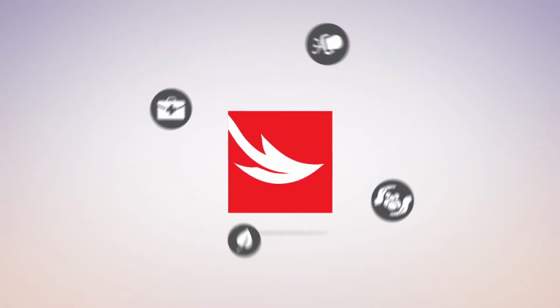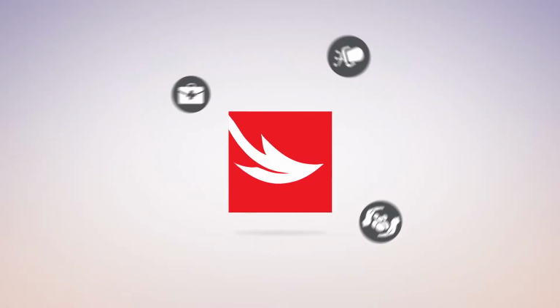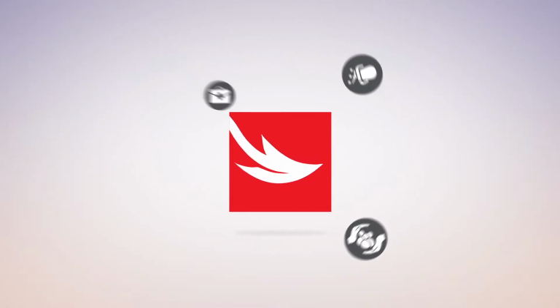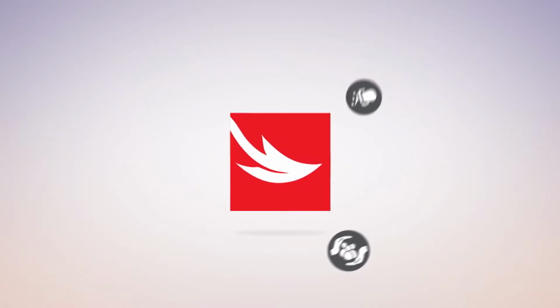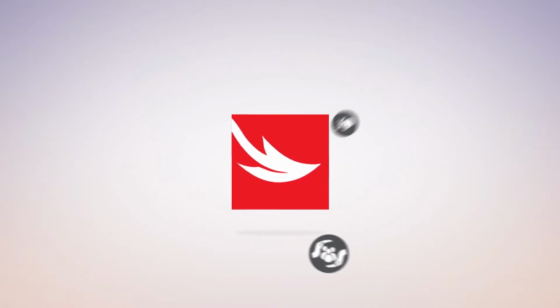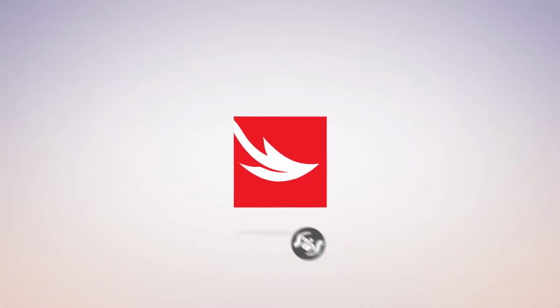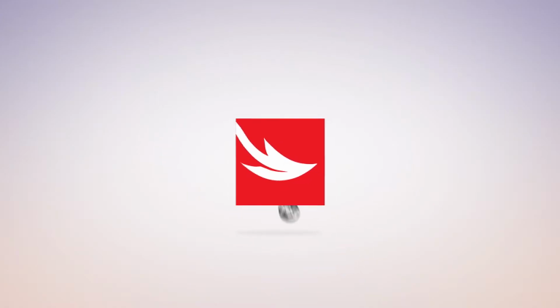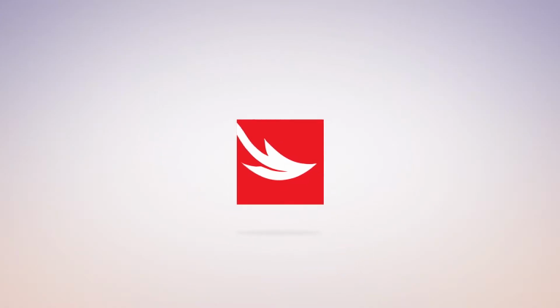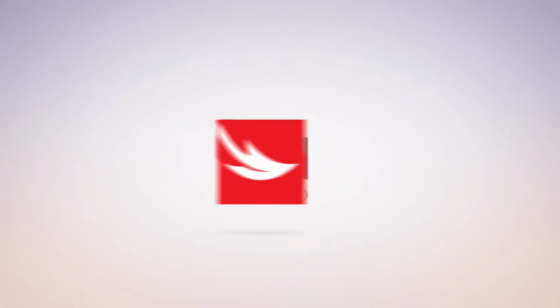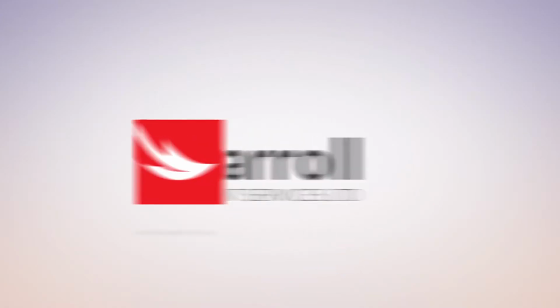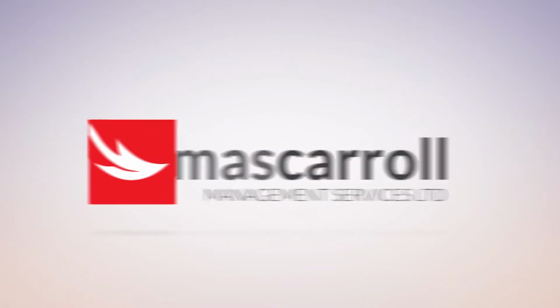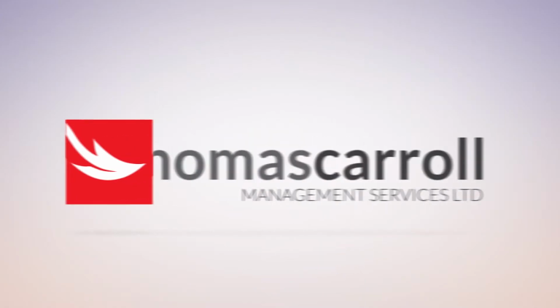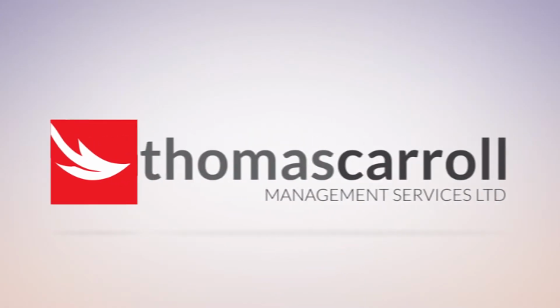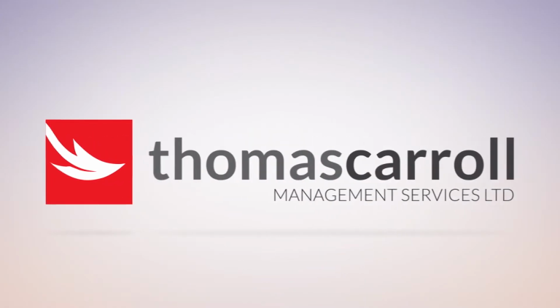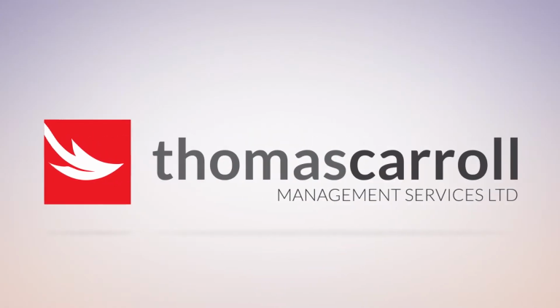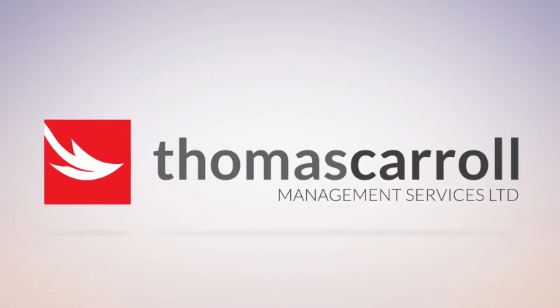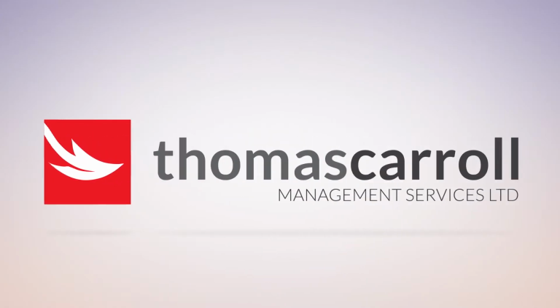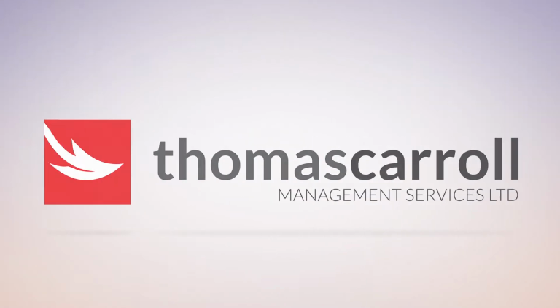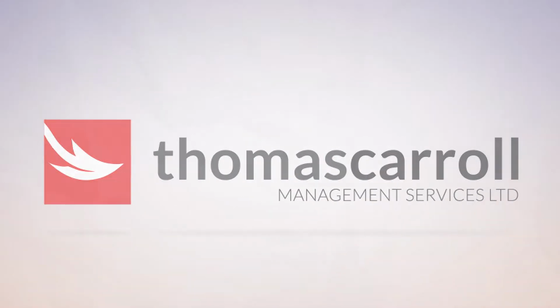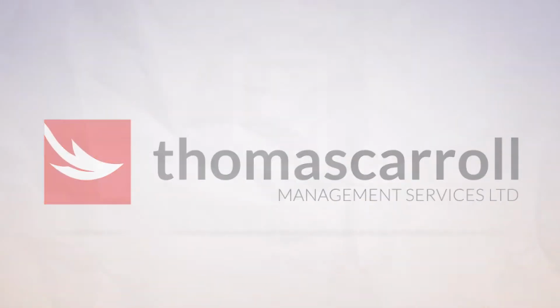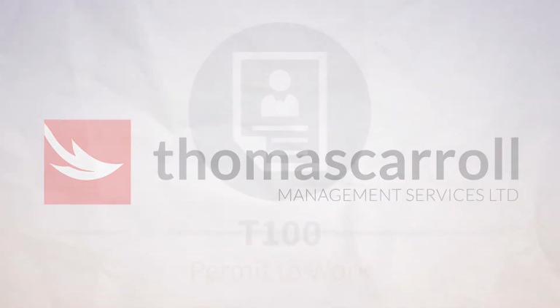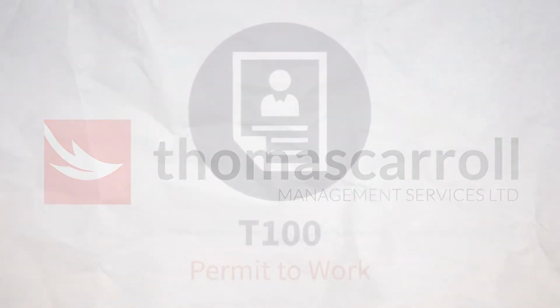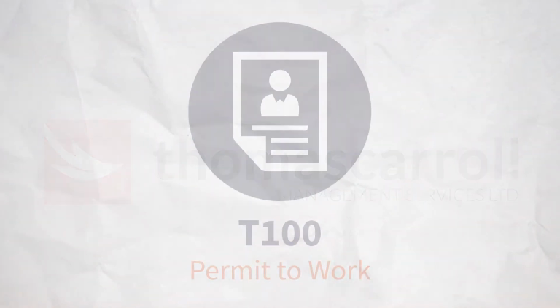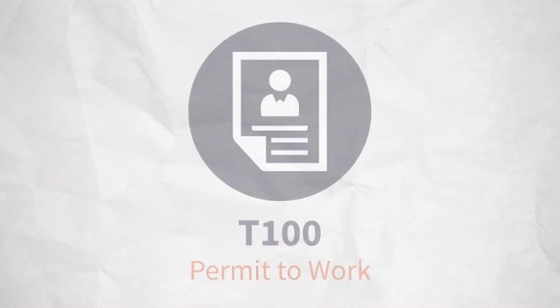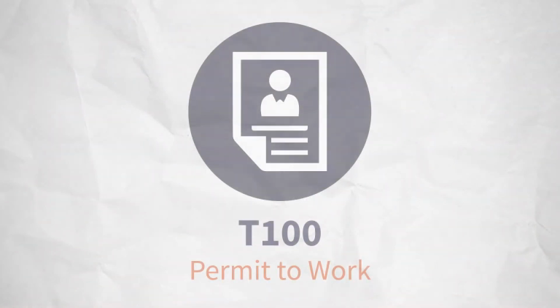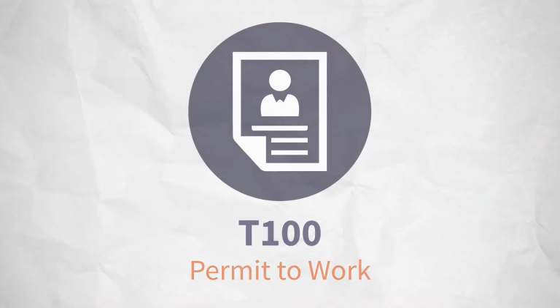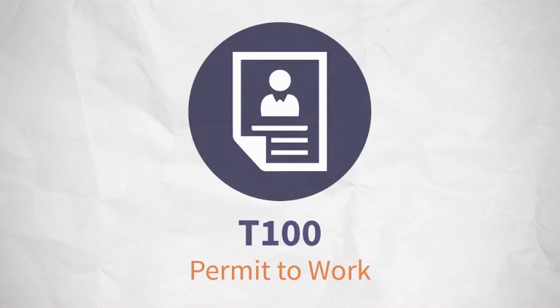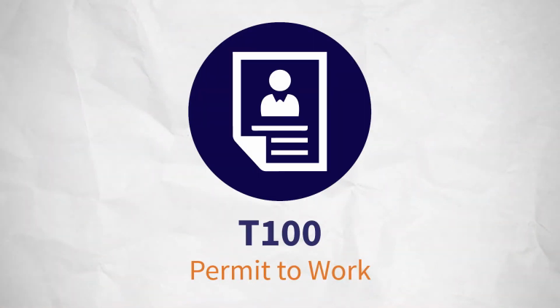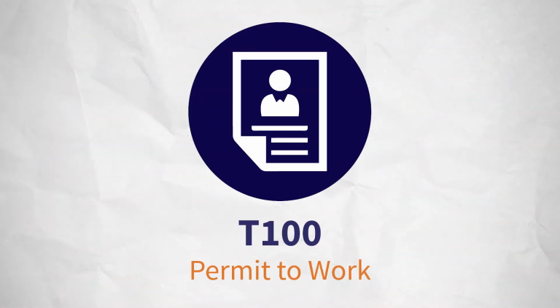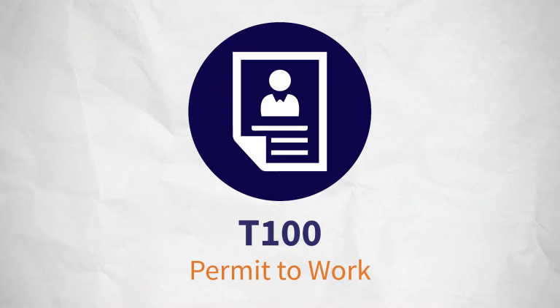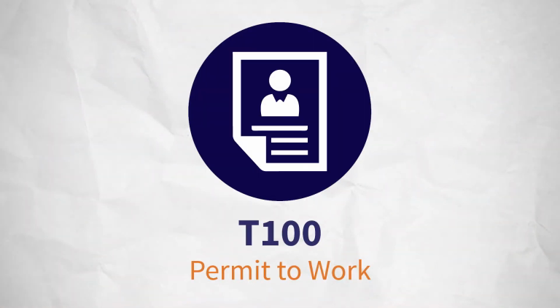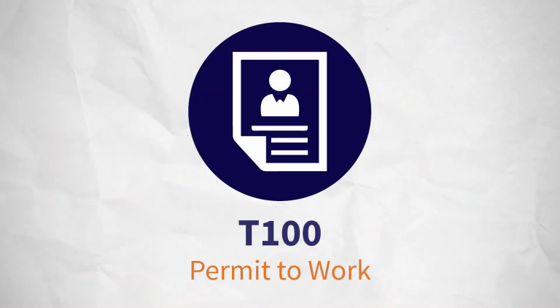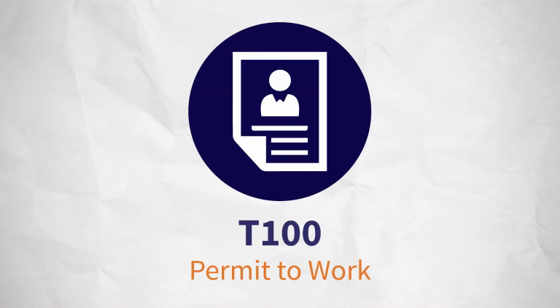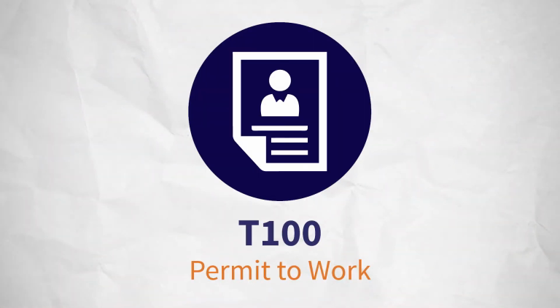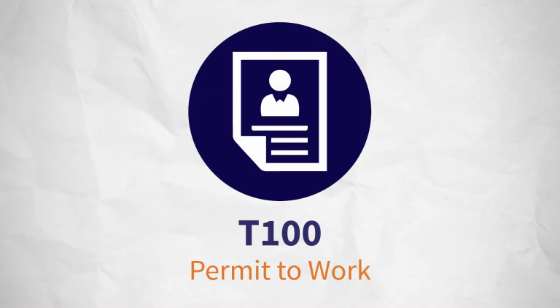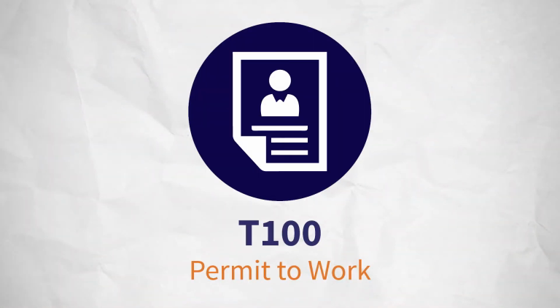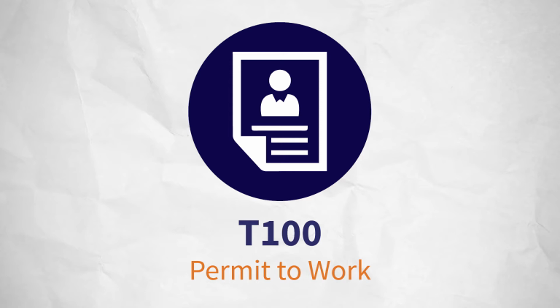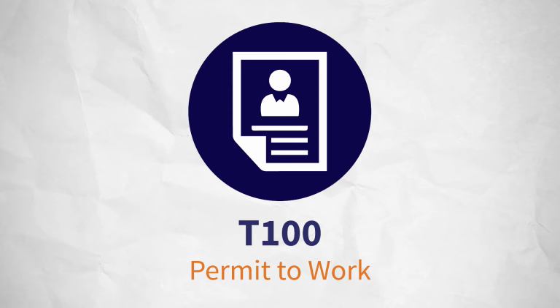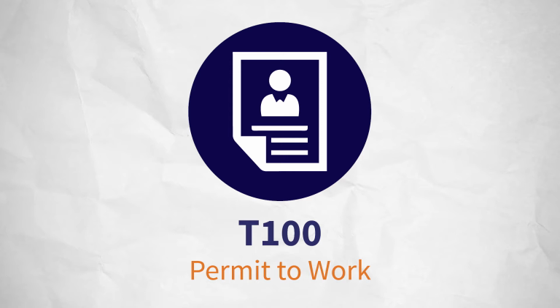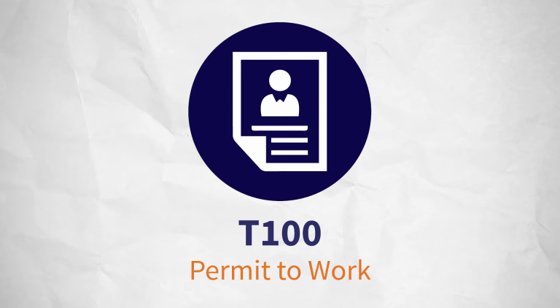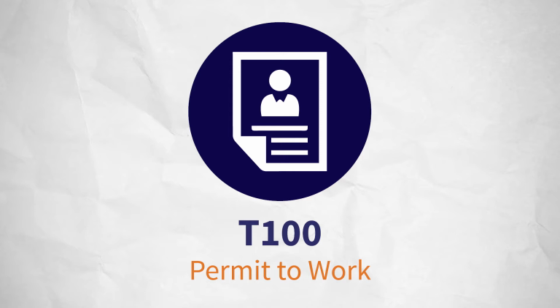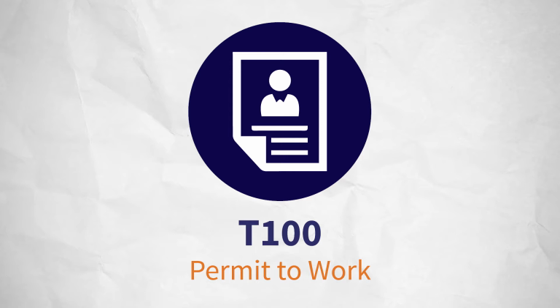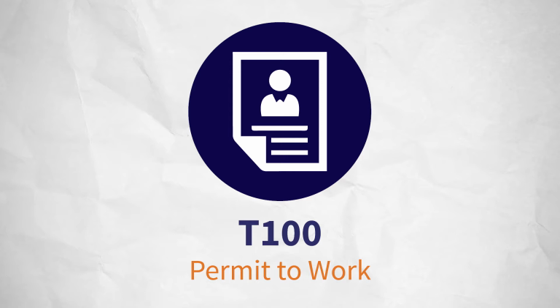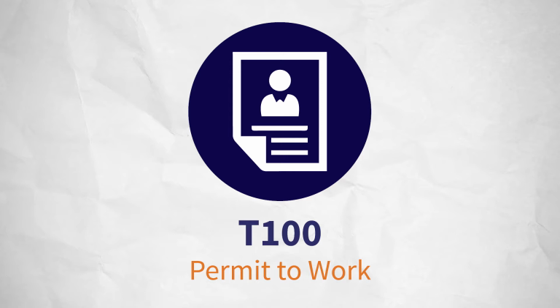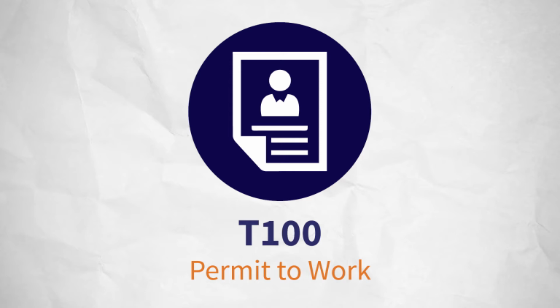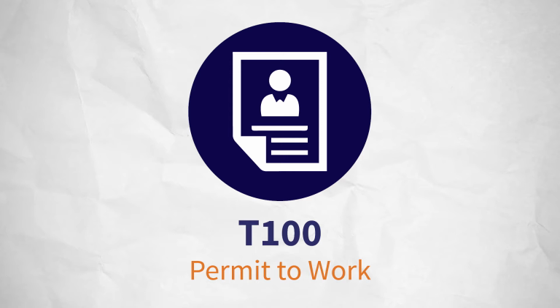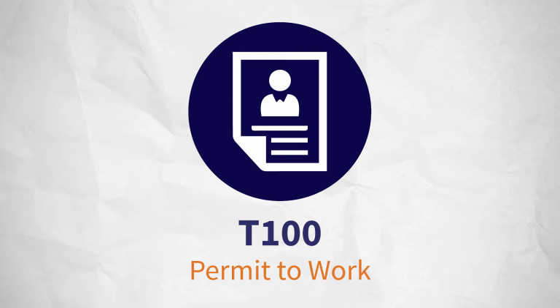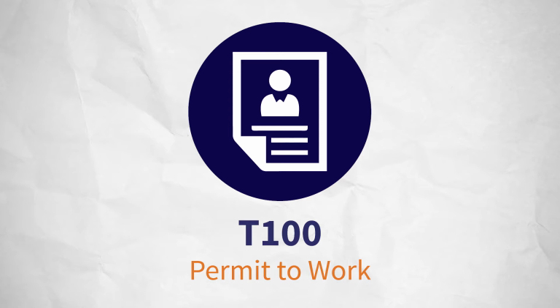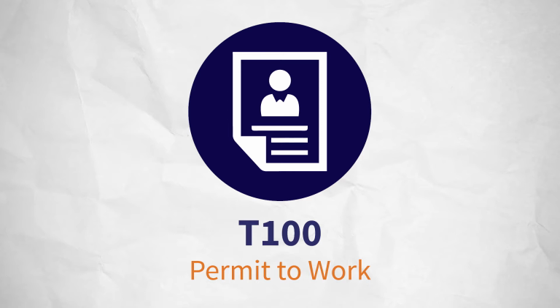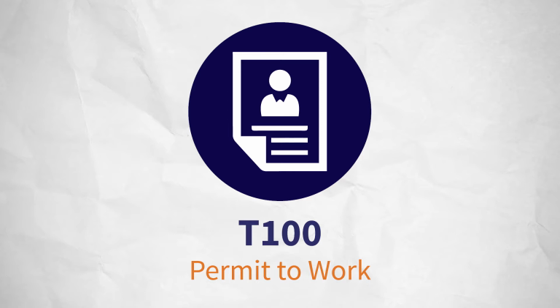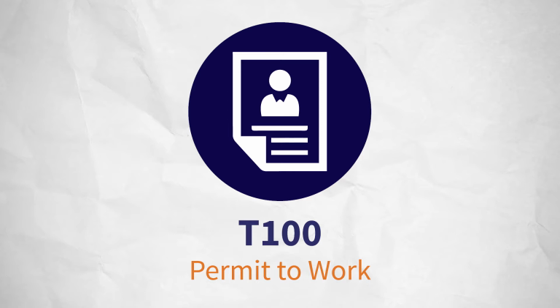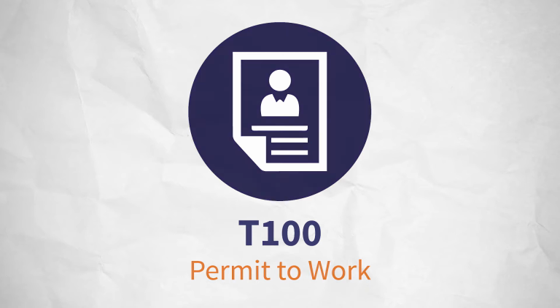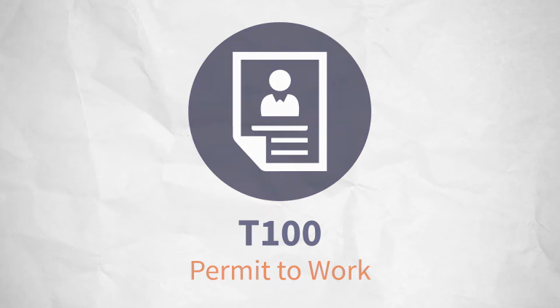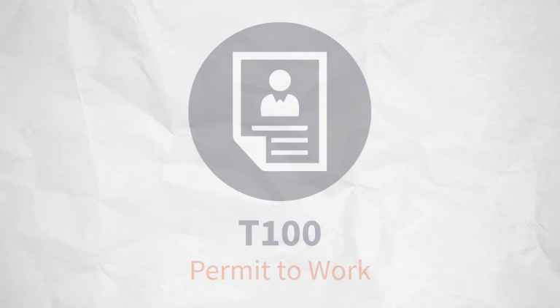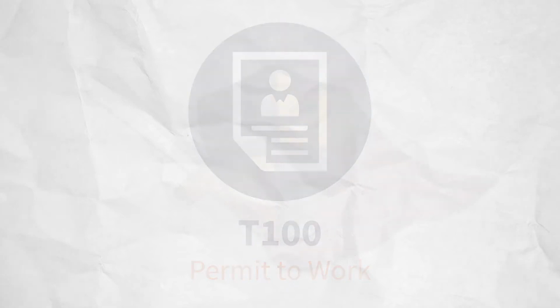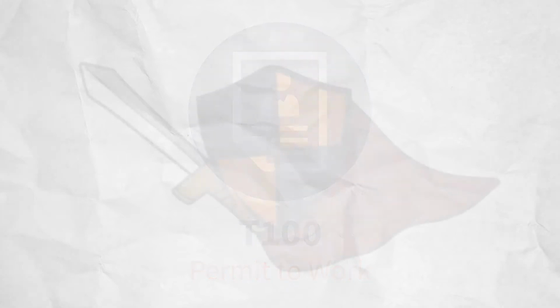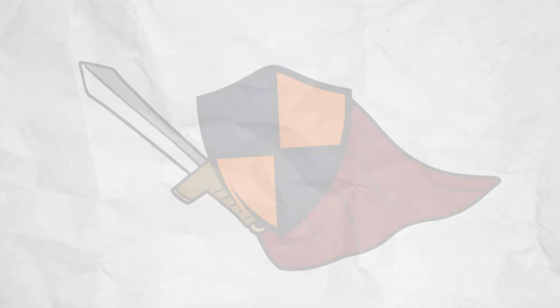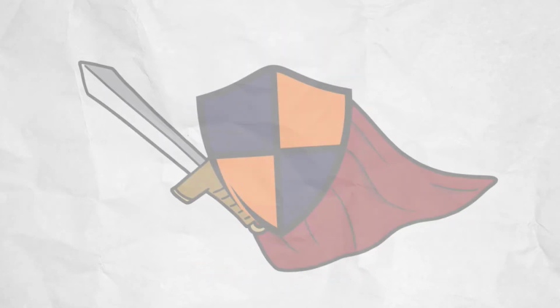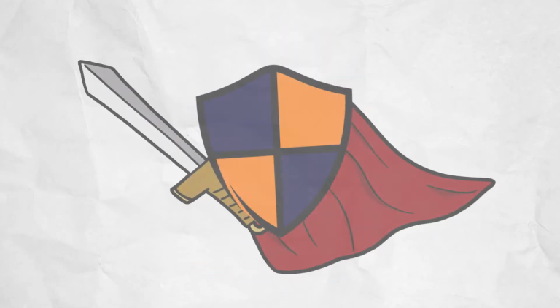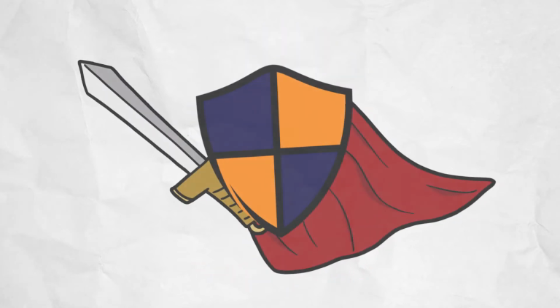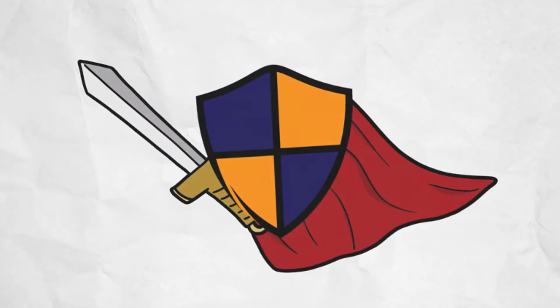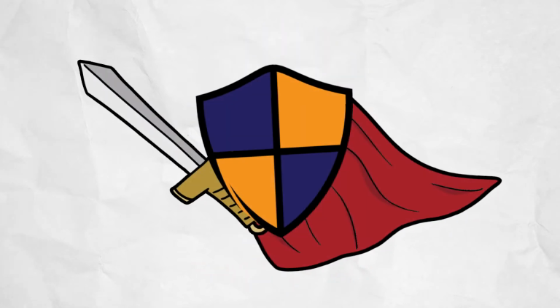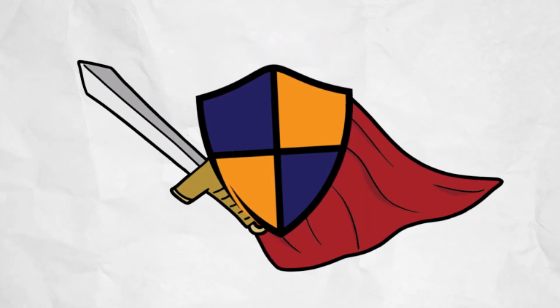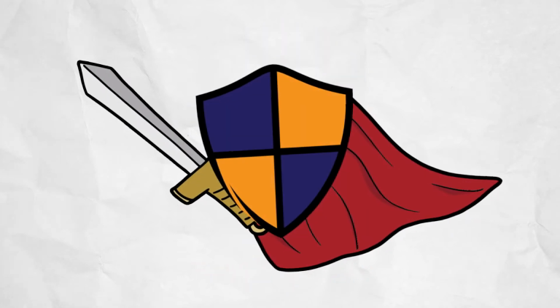For work which is classified as high-risk, certain safety regulations must be observed. This is where Permits for Work come in.